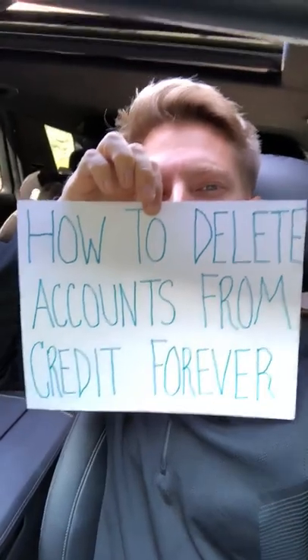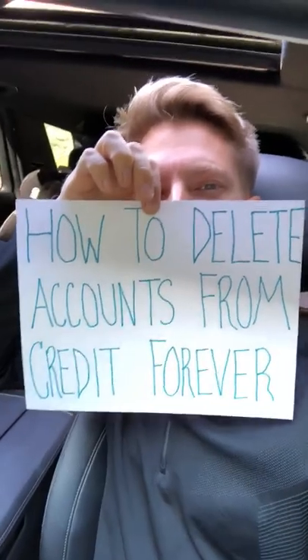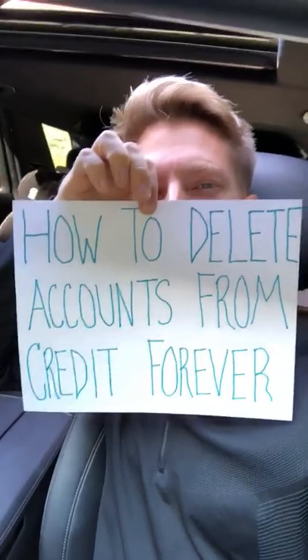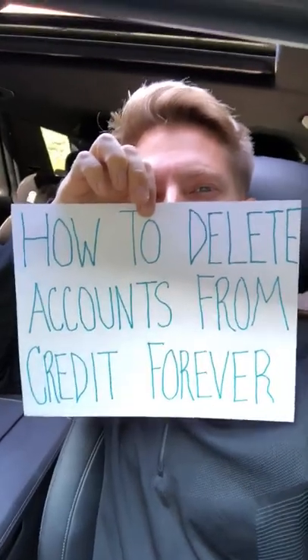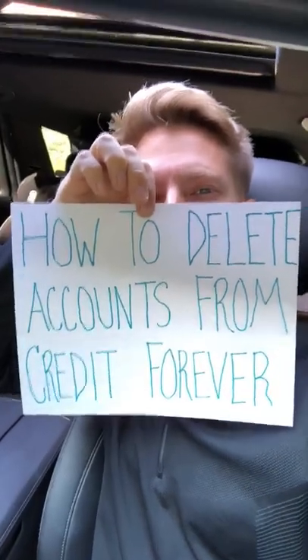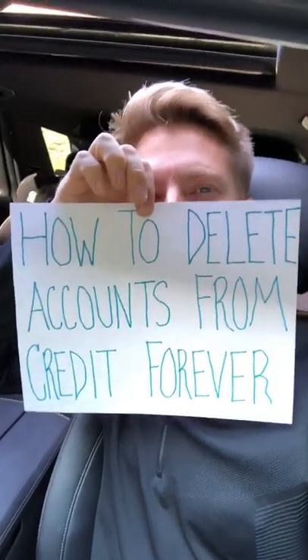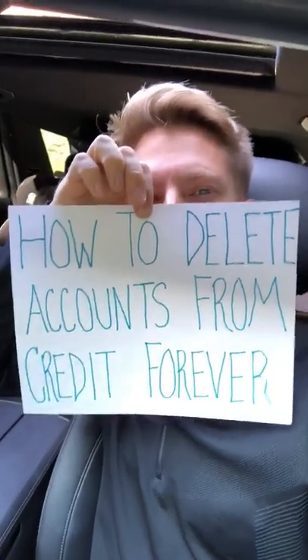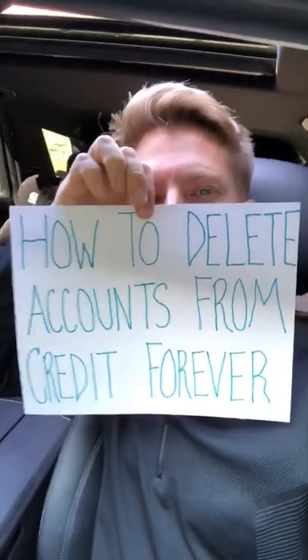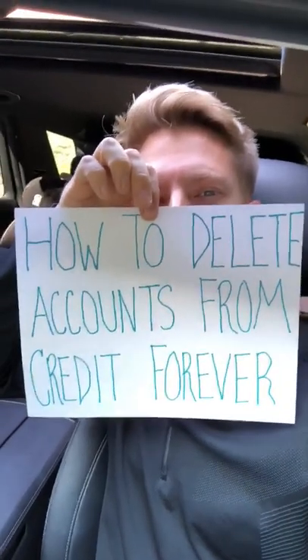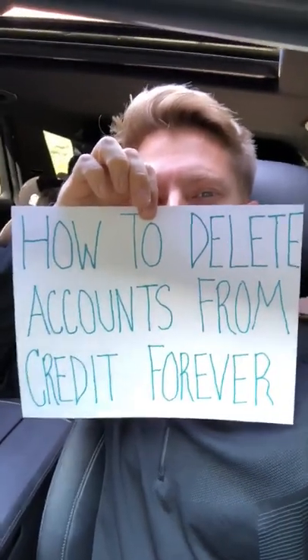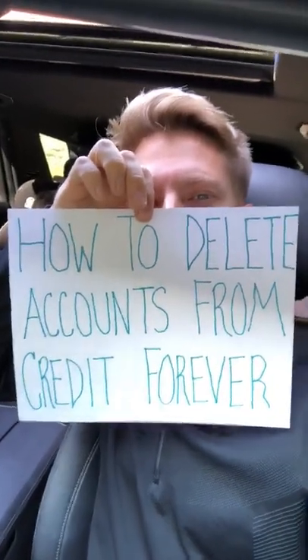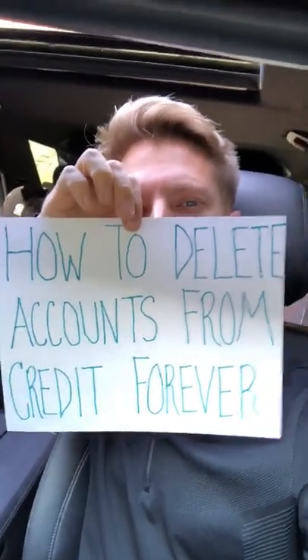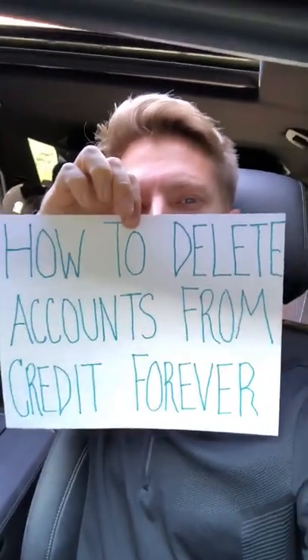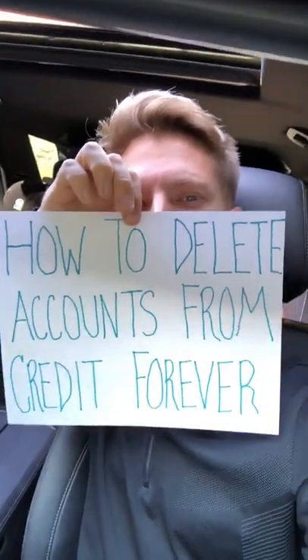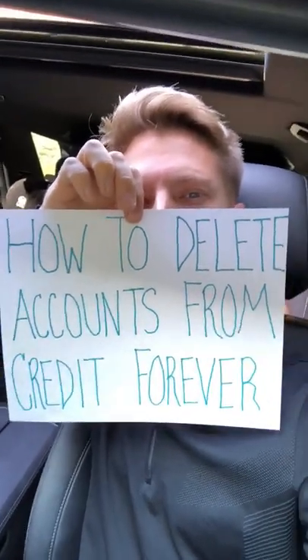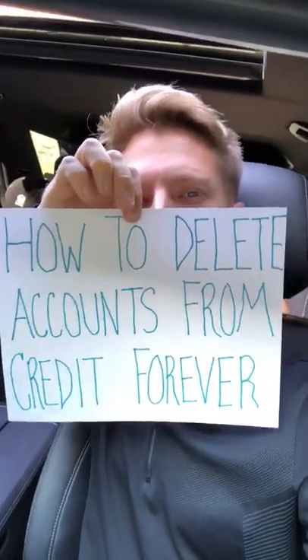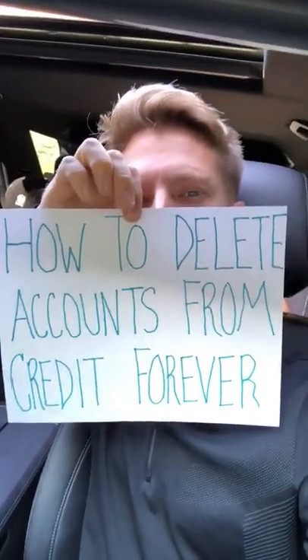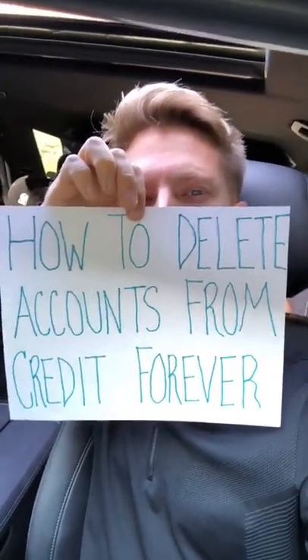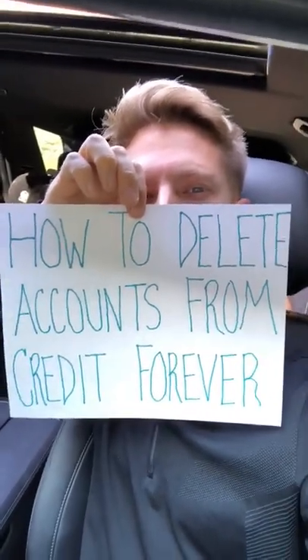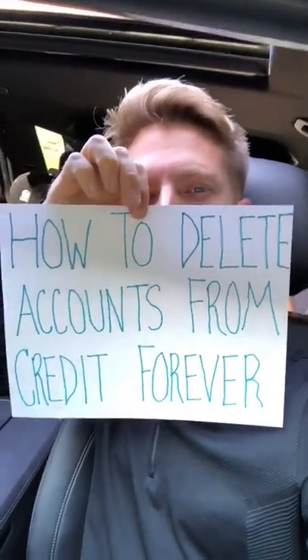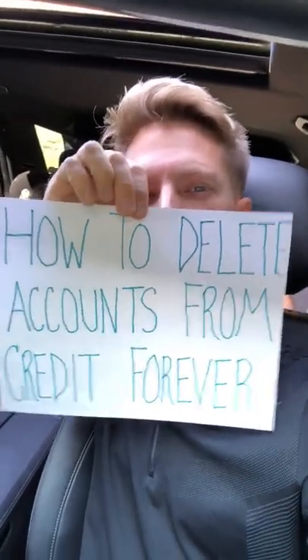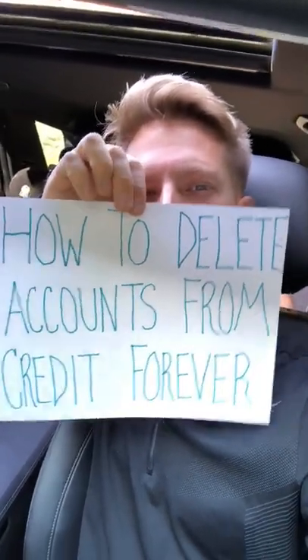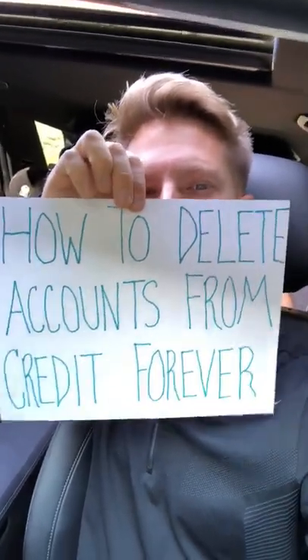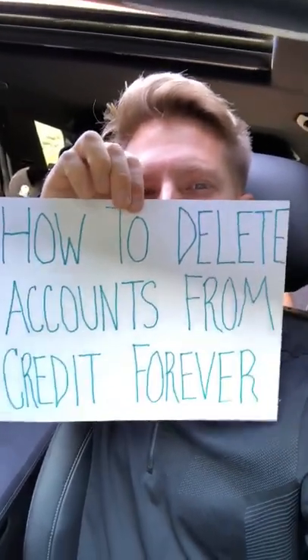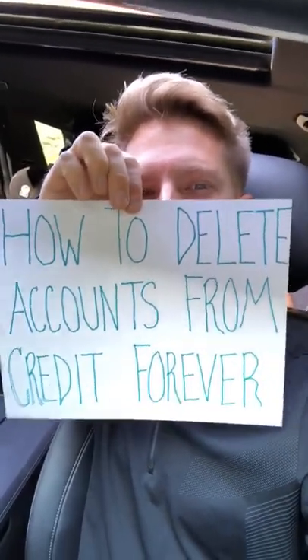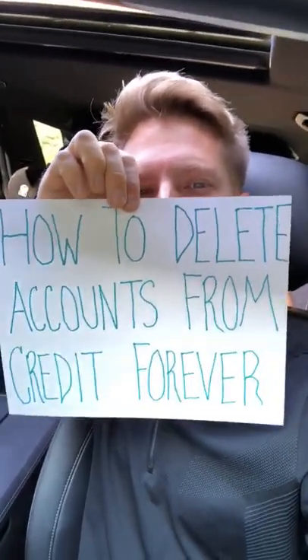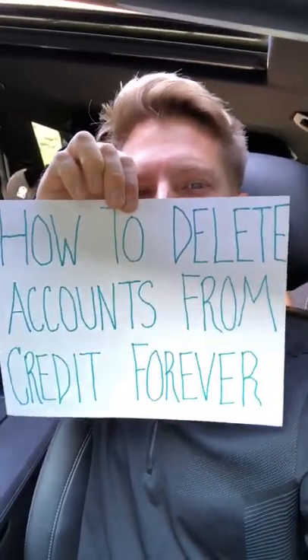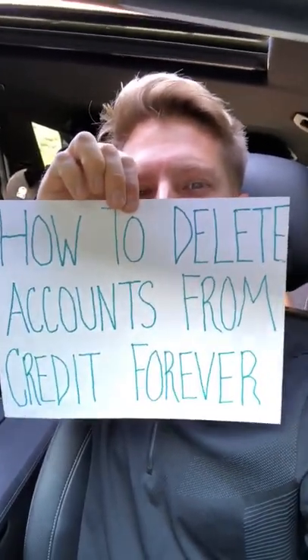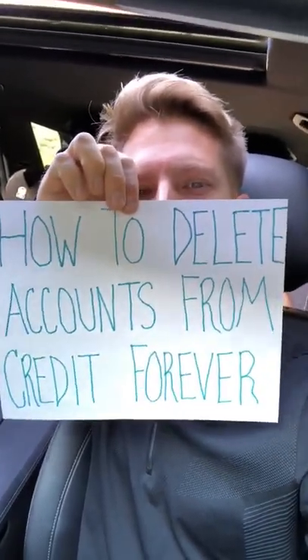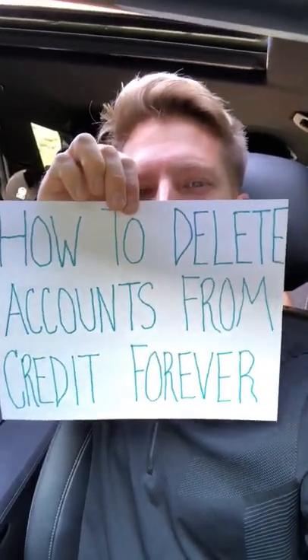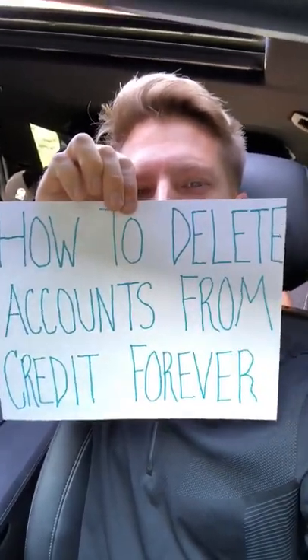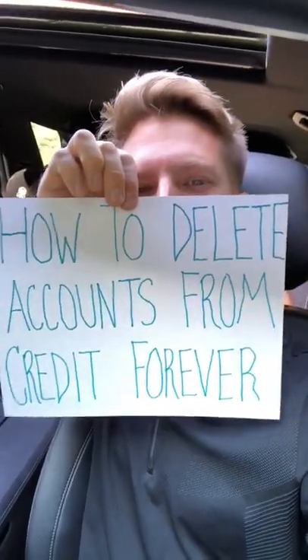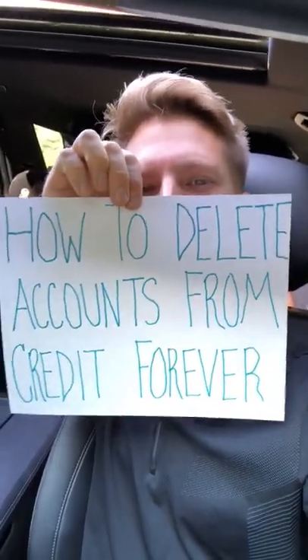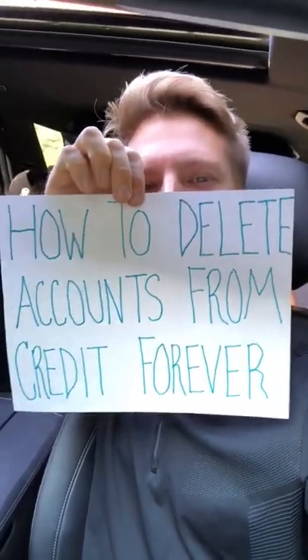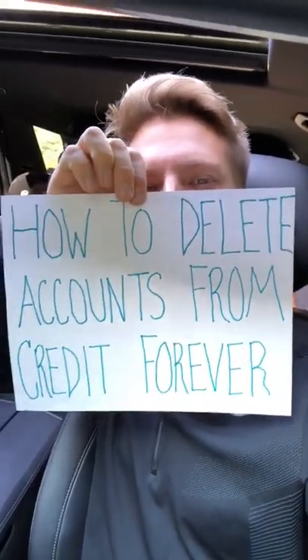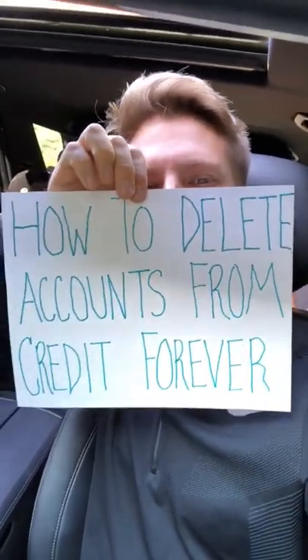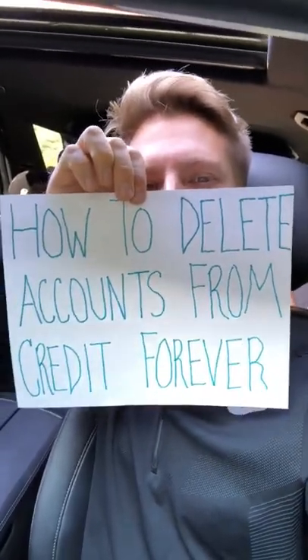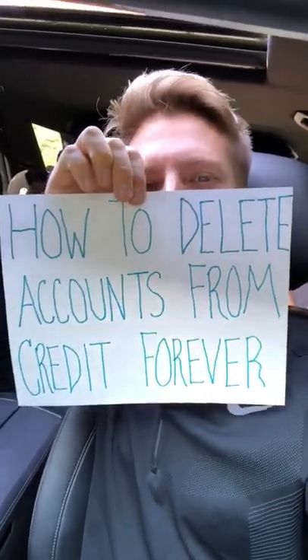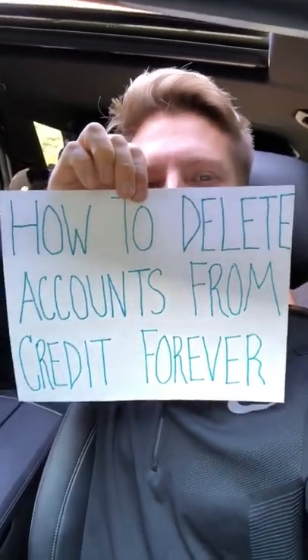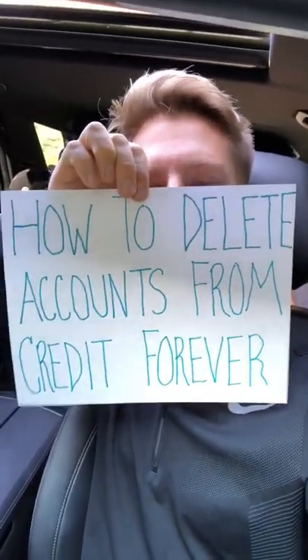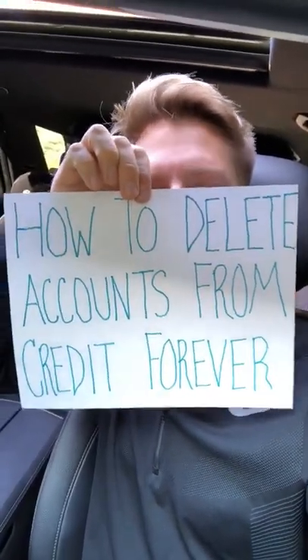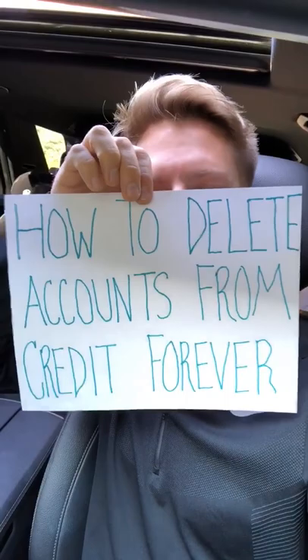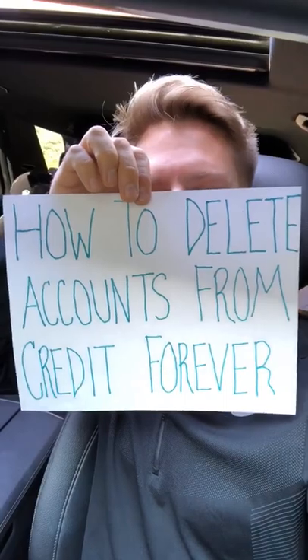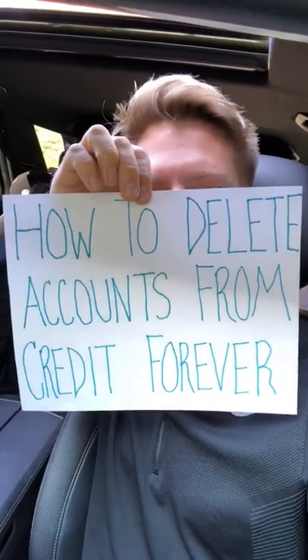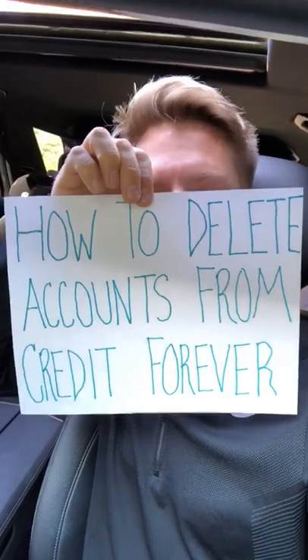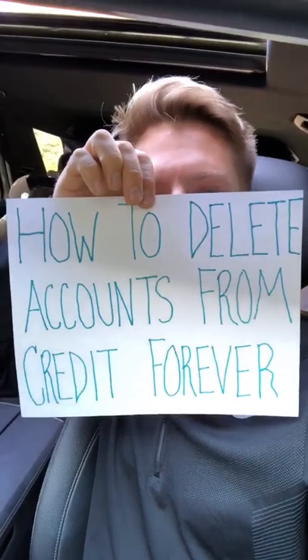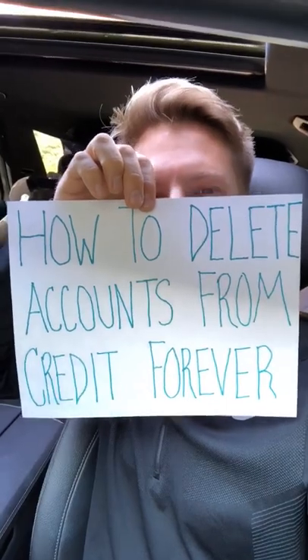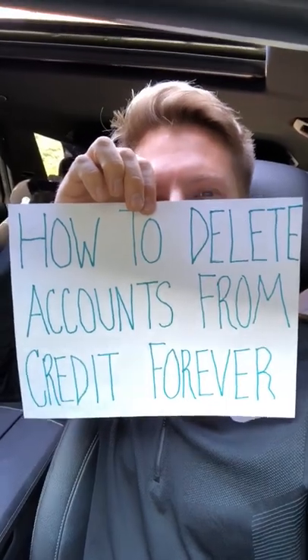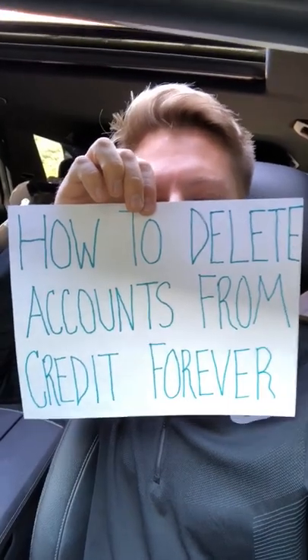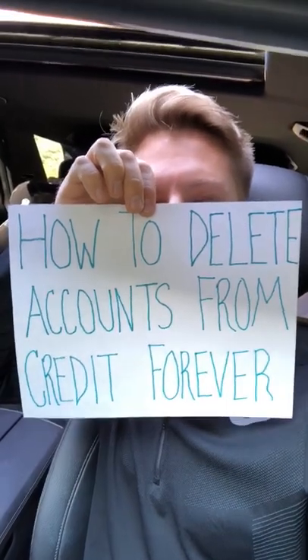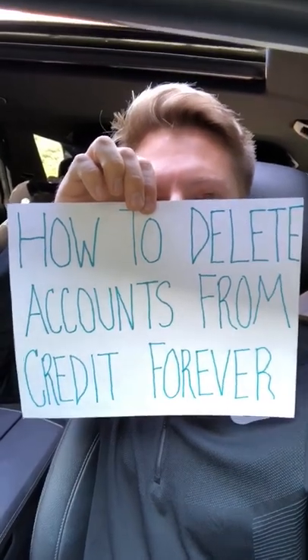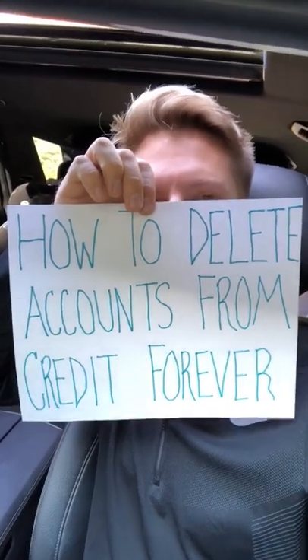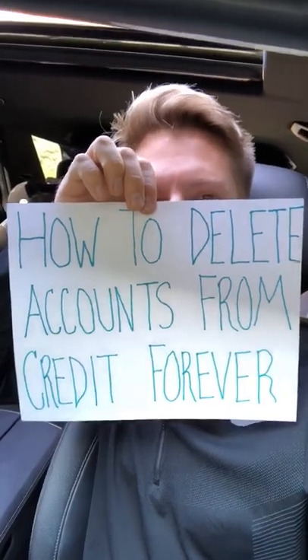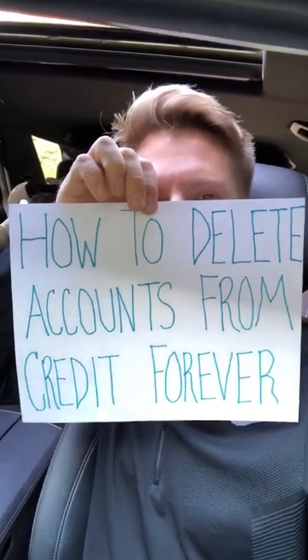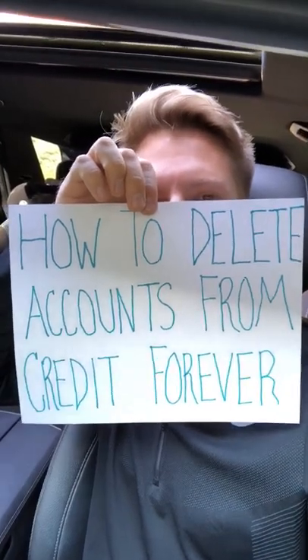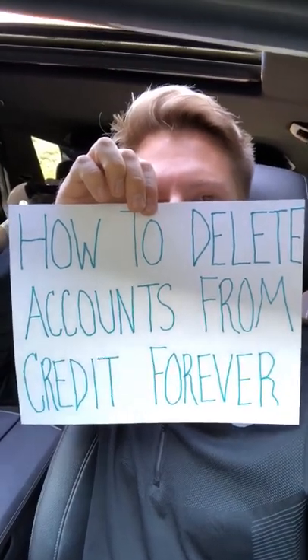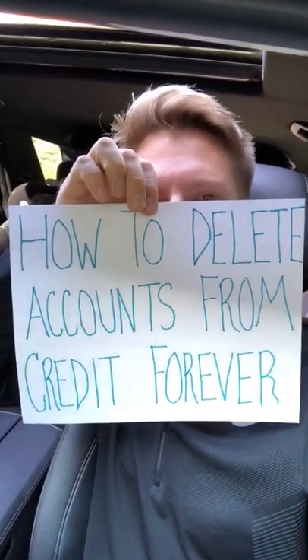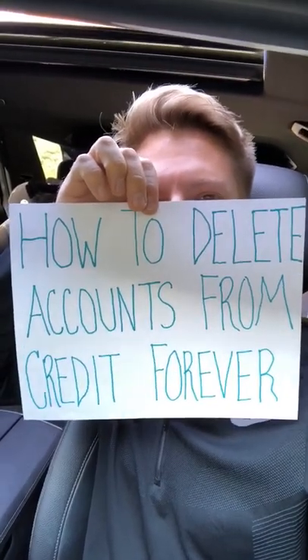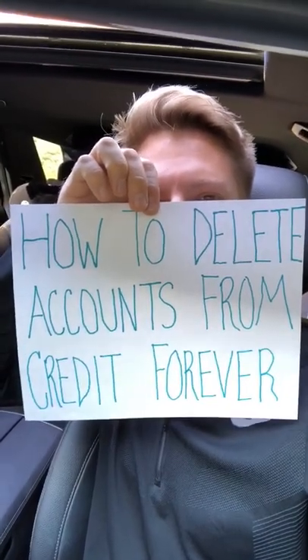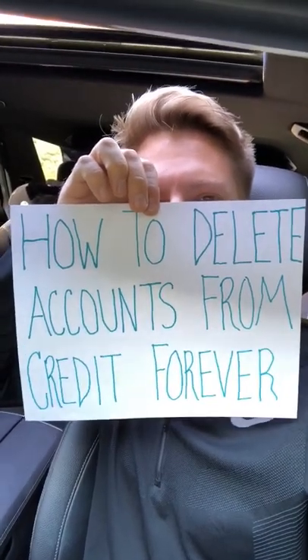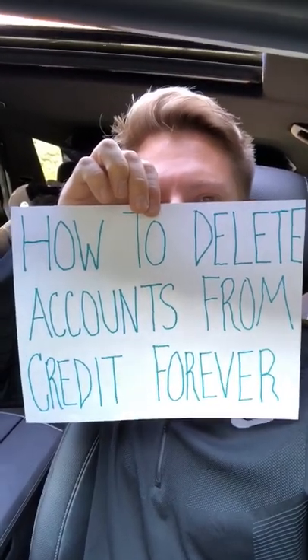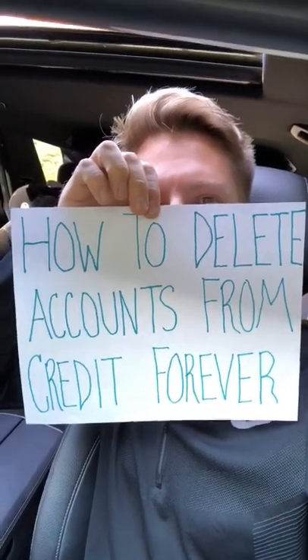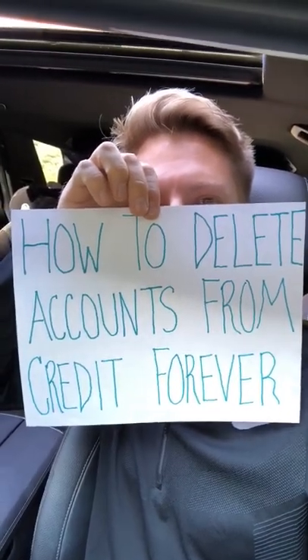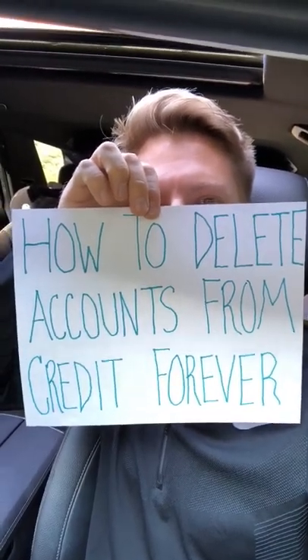Hey, what is up, credit movement community? It's Ryan, and this is Daily Credit Minute, episode 115.